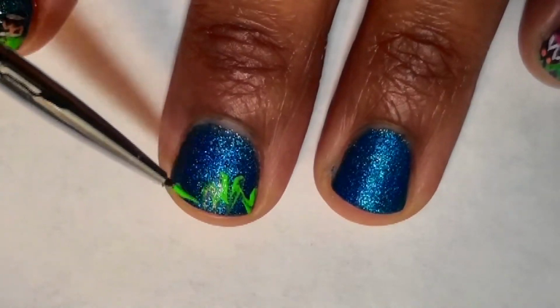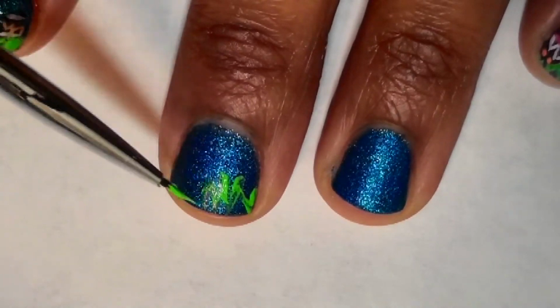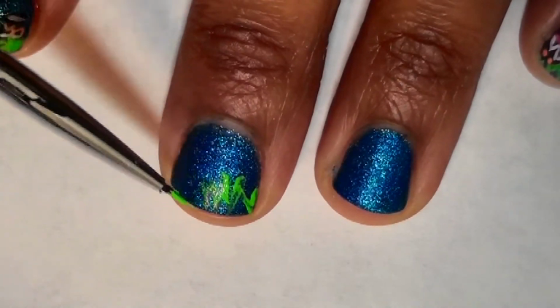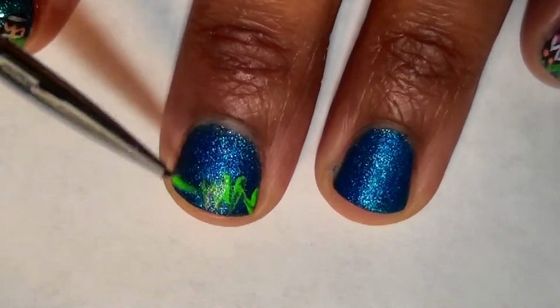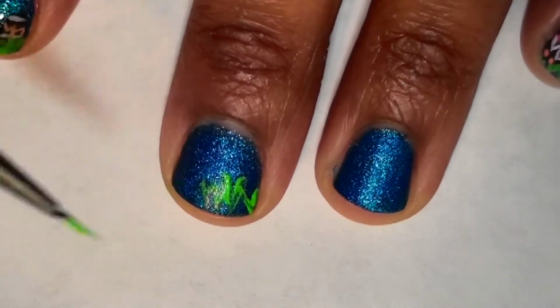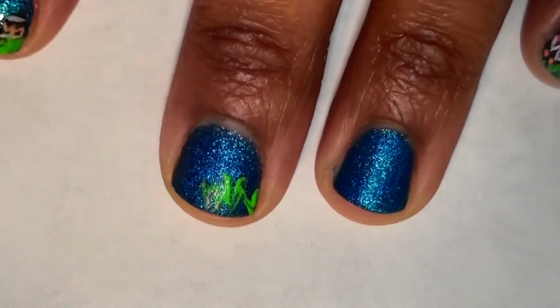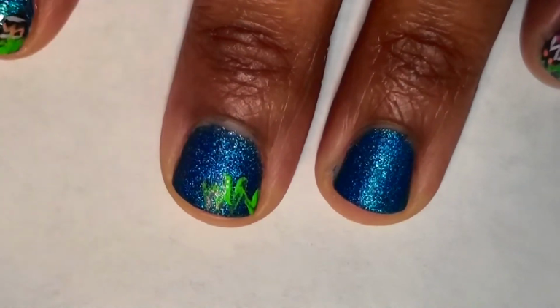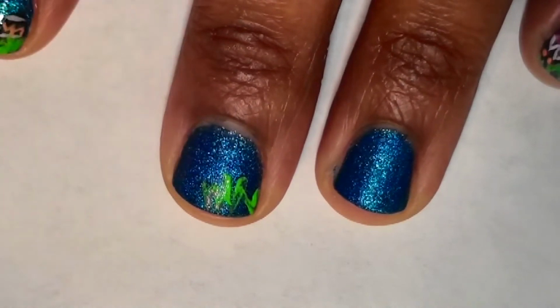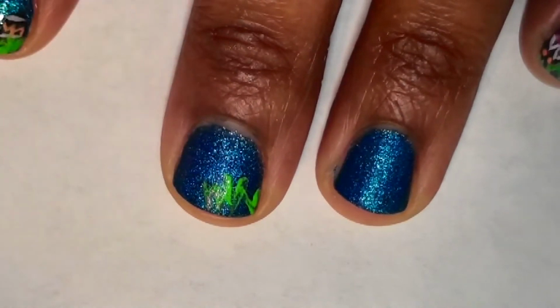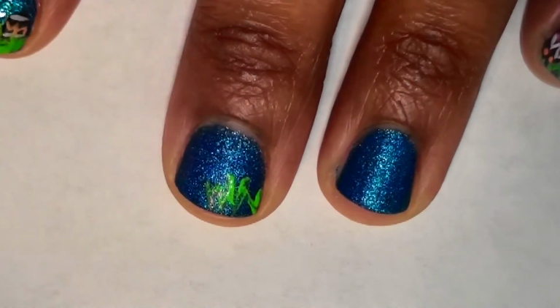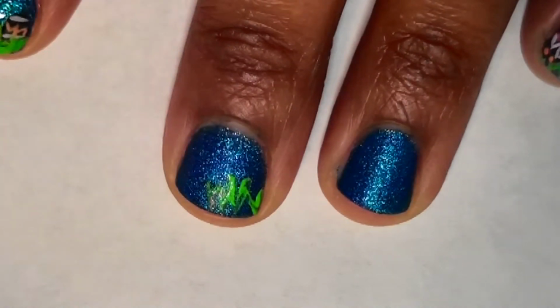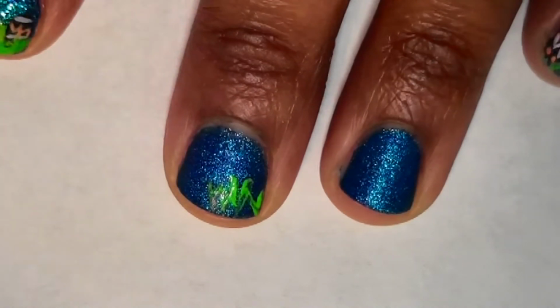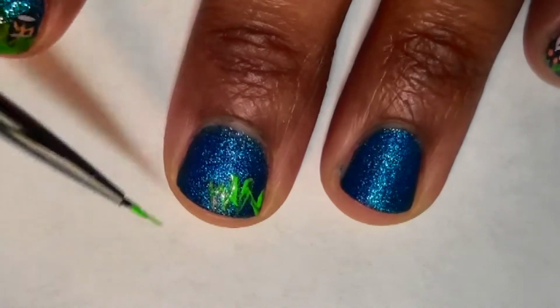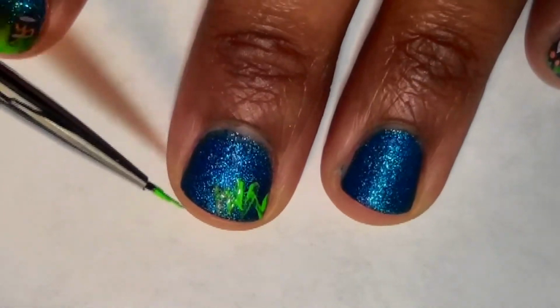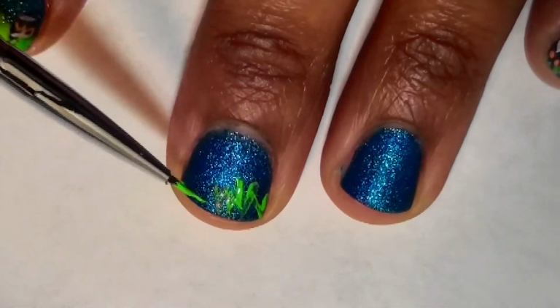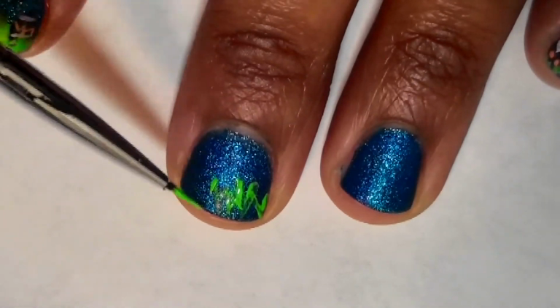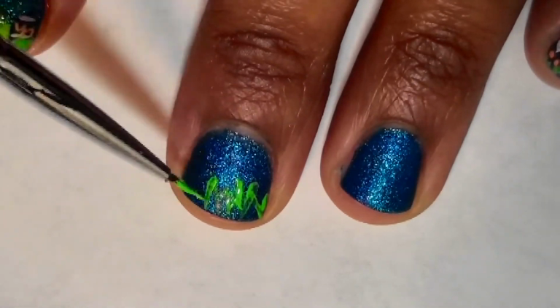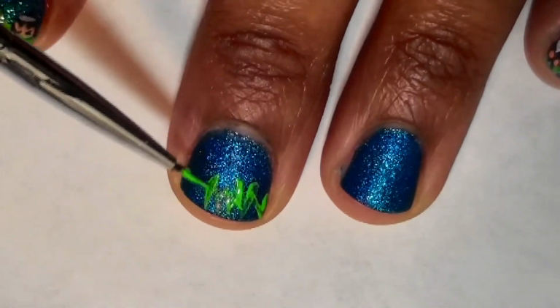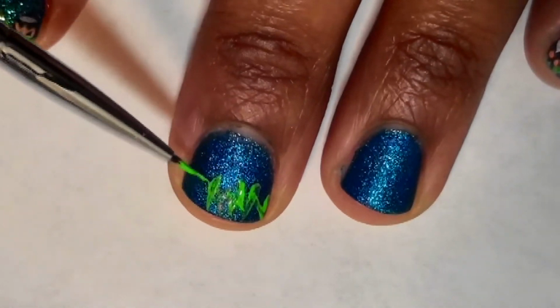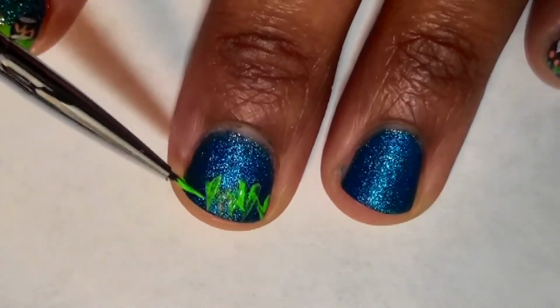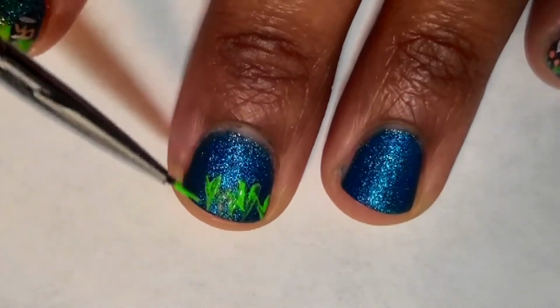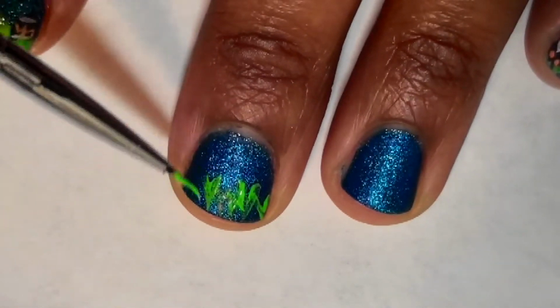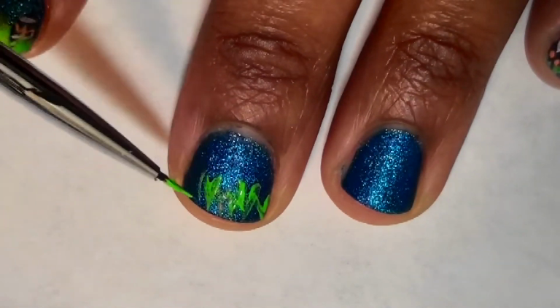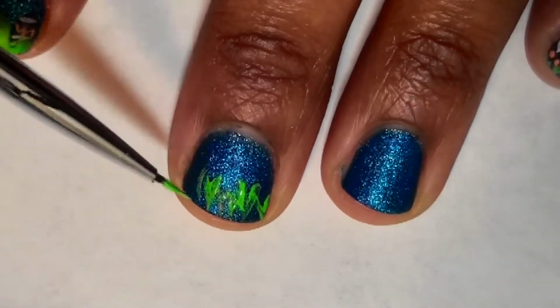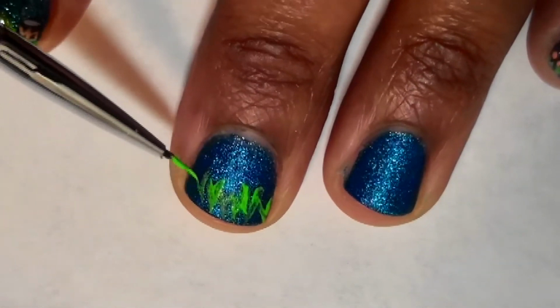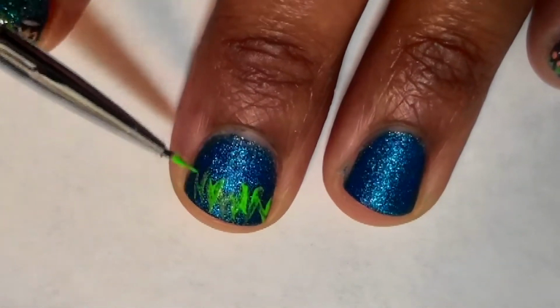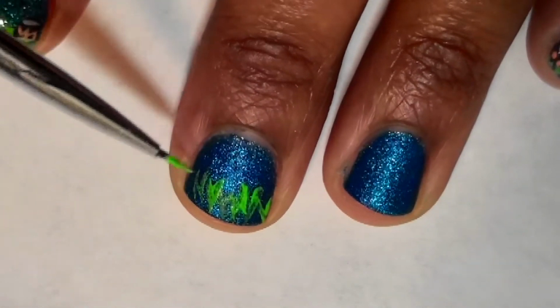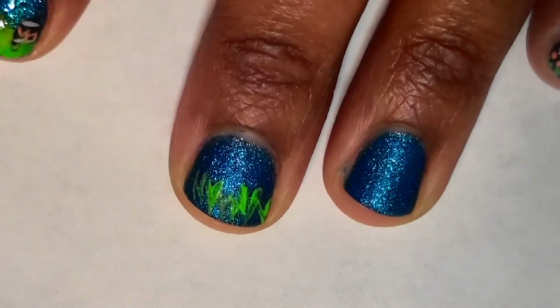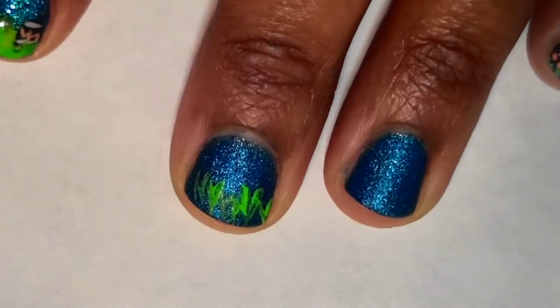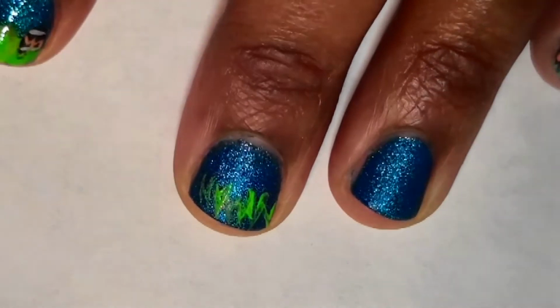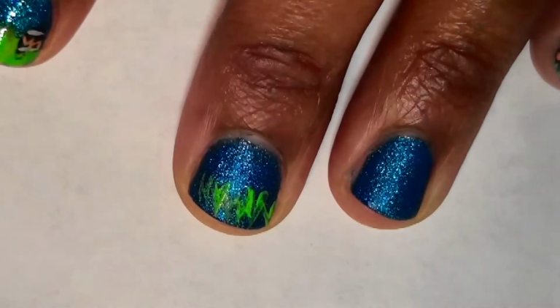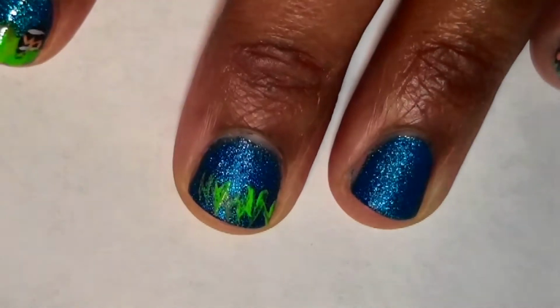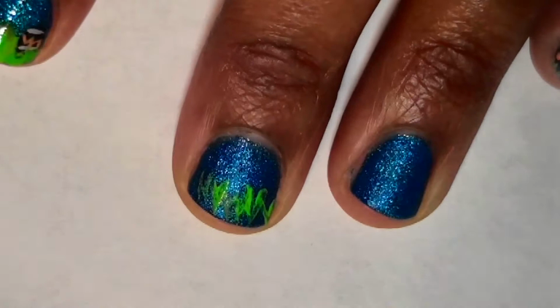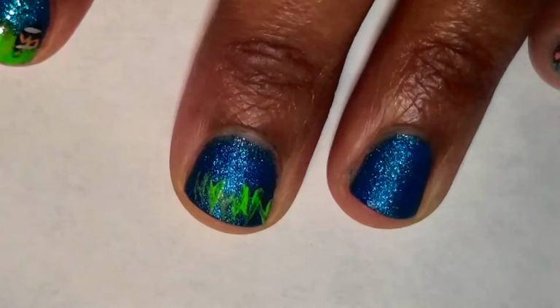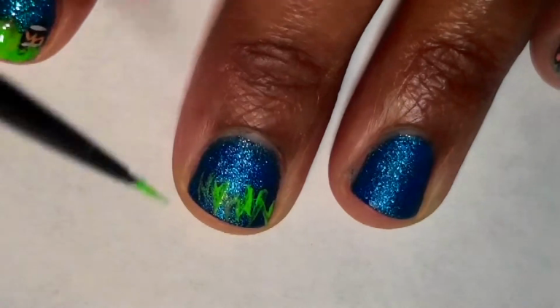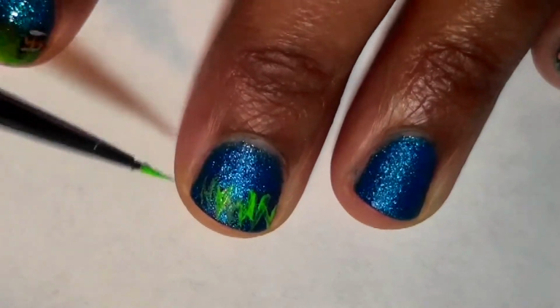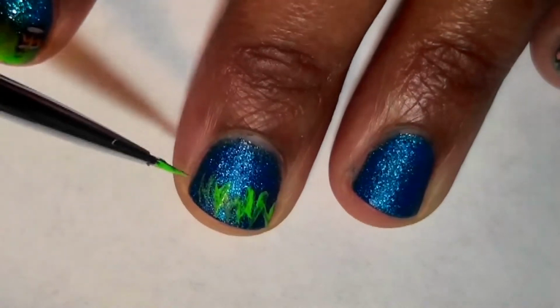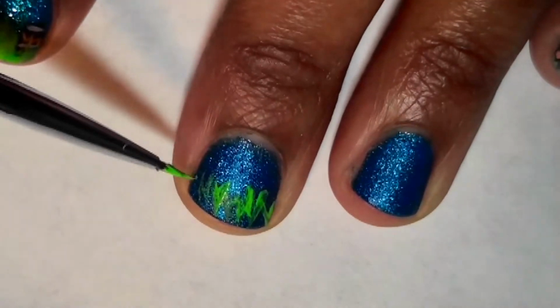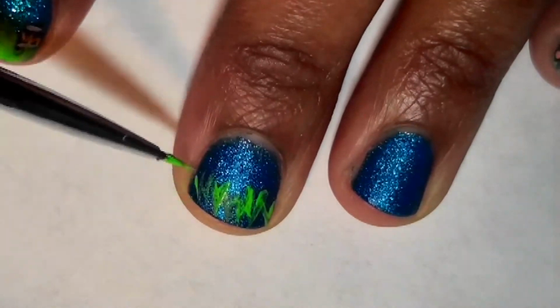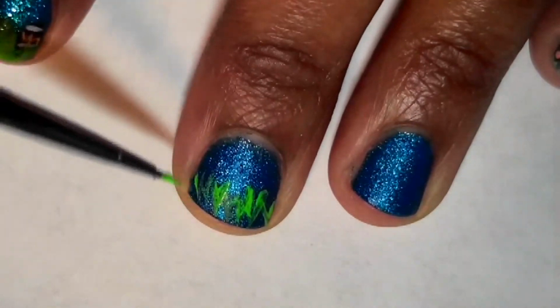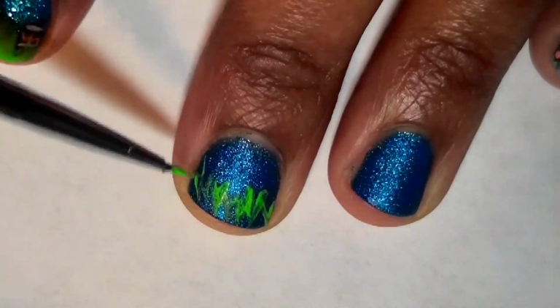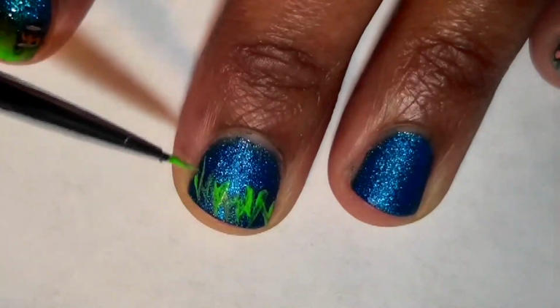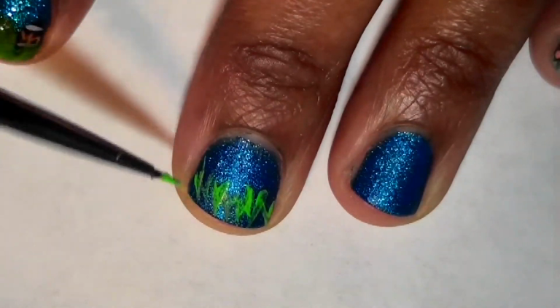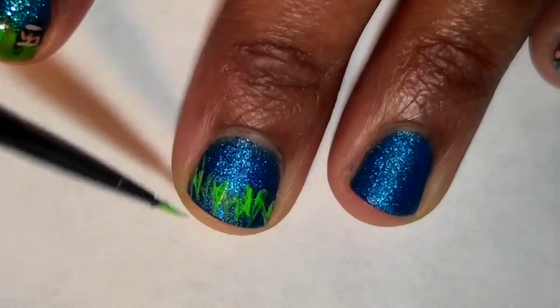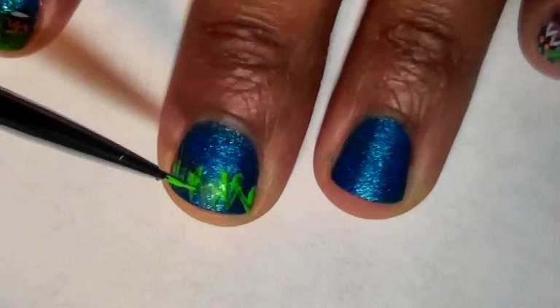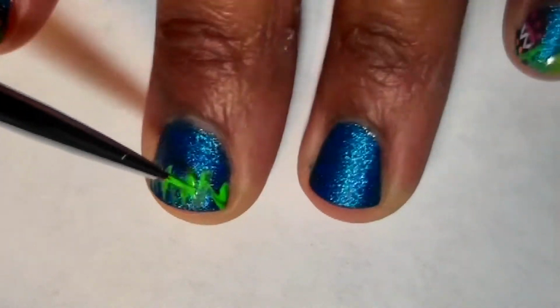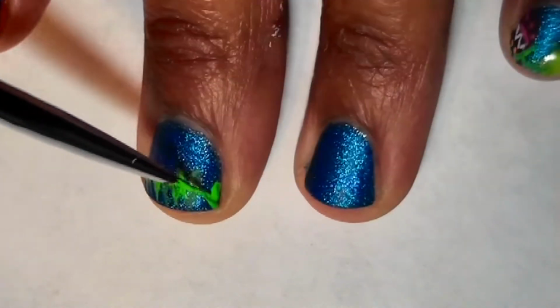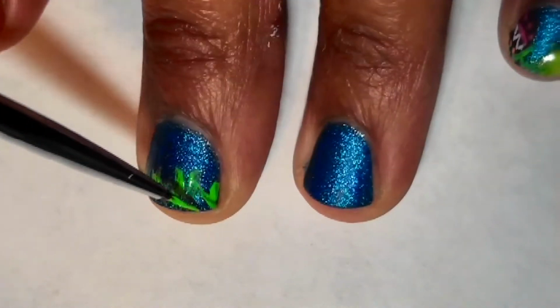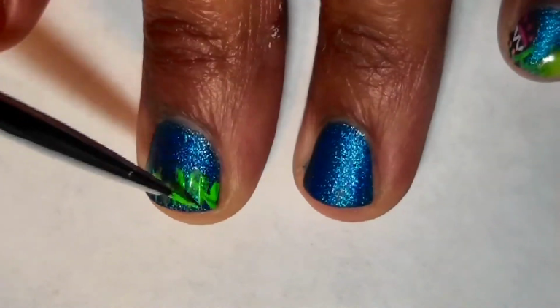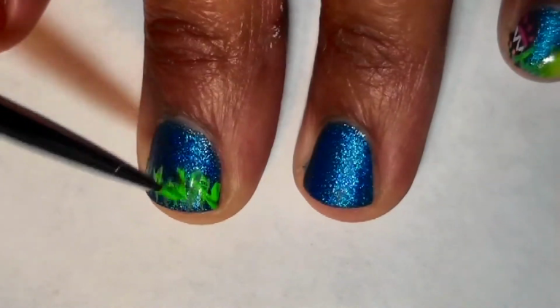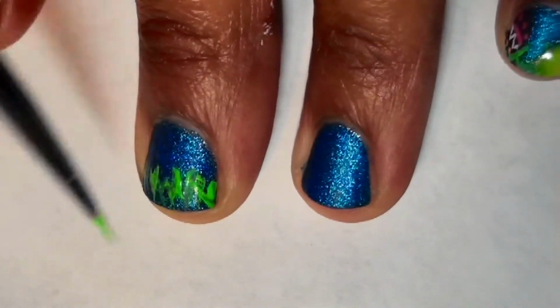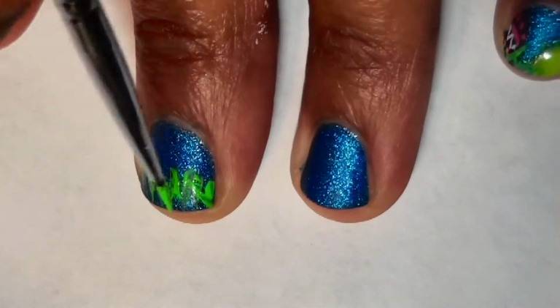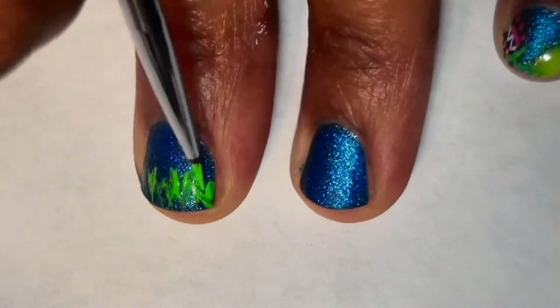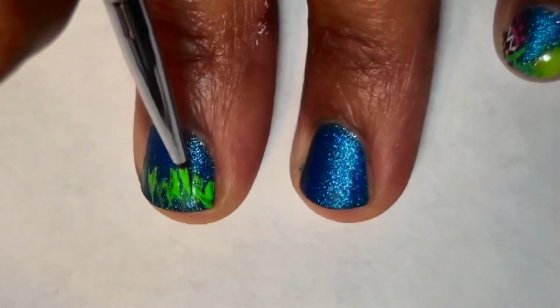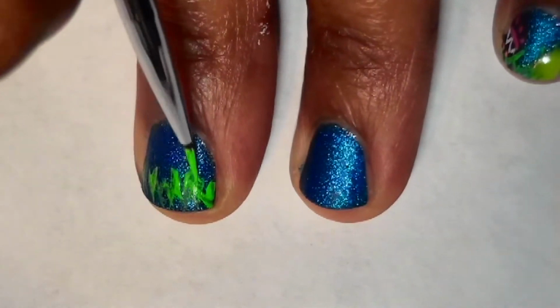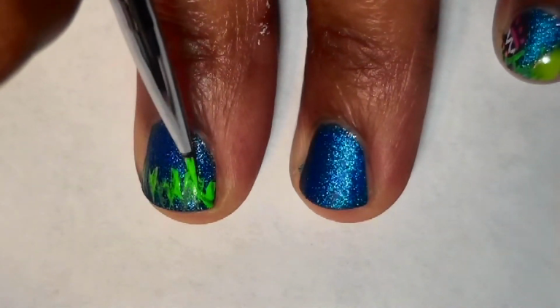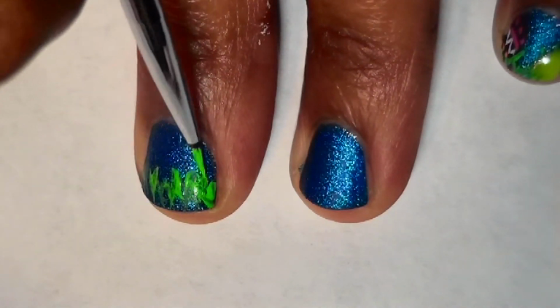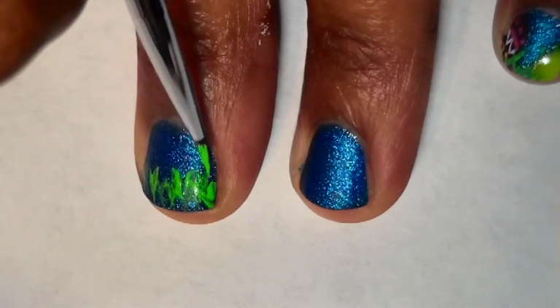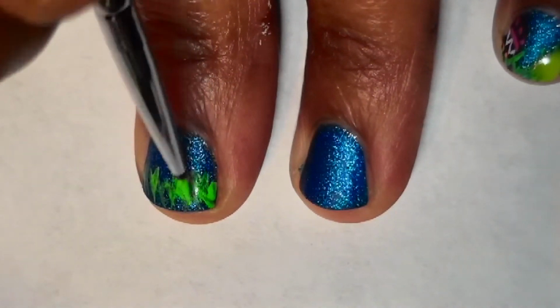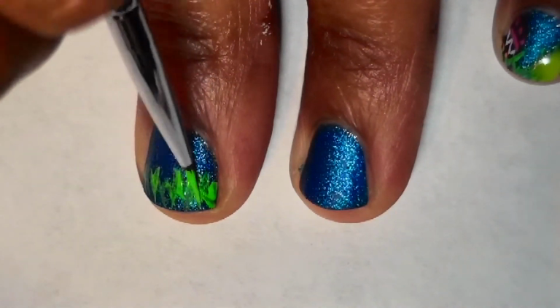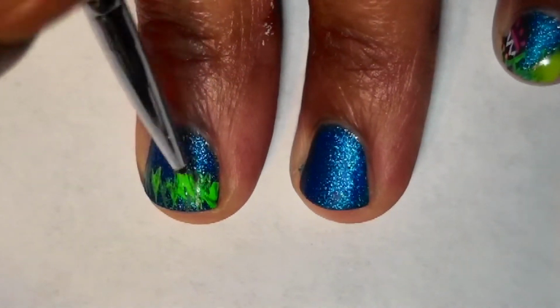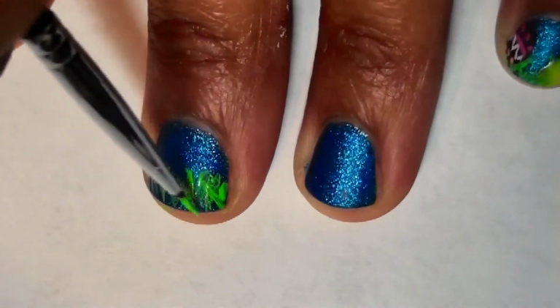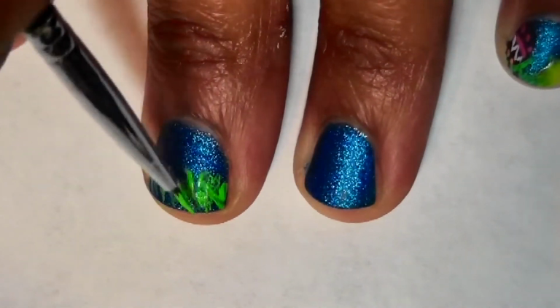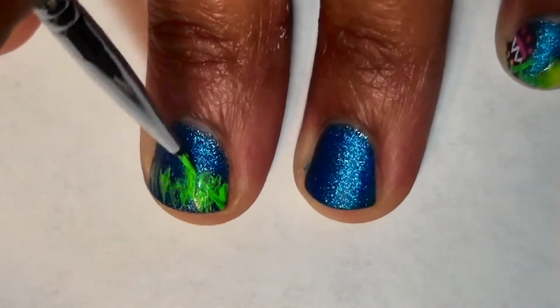With my thin nail art brush, I'll be making little grass at the tip of my nail as well as rough circles to represent my chocolate eggs.